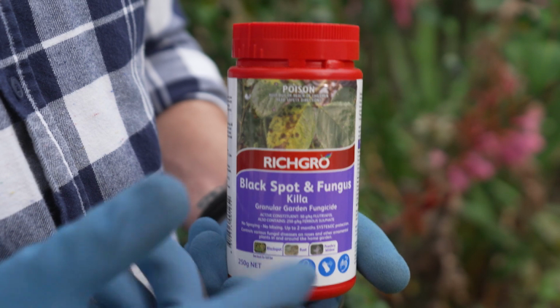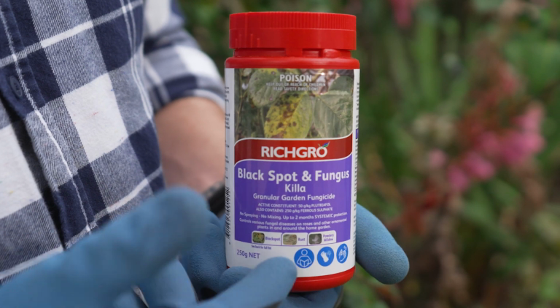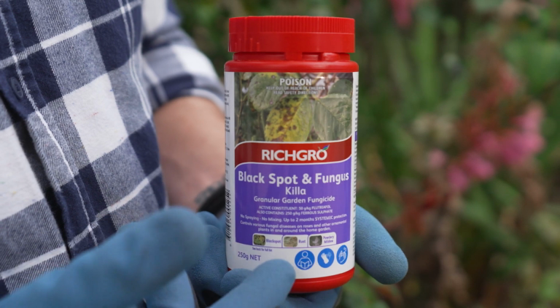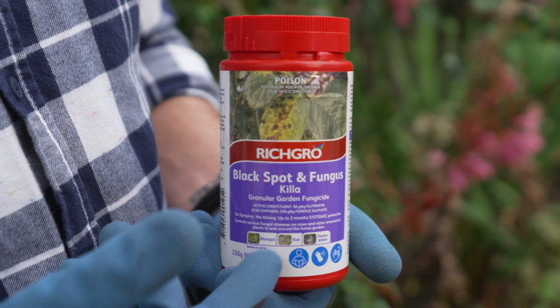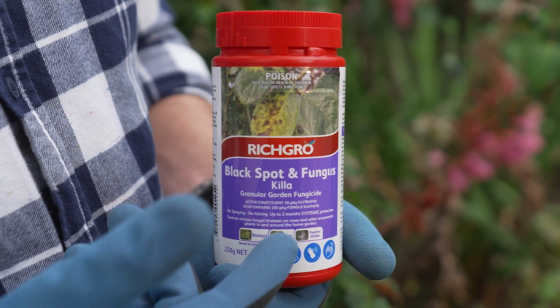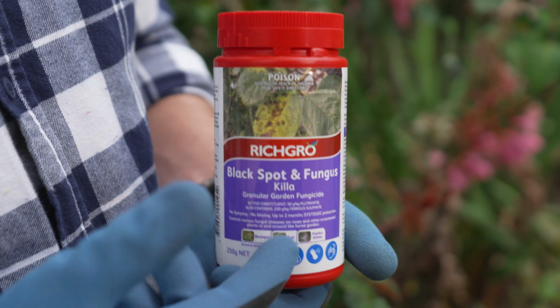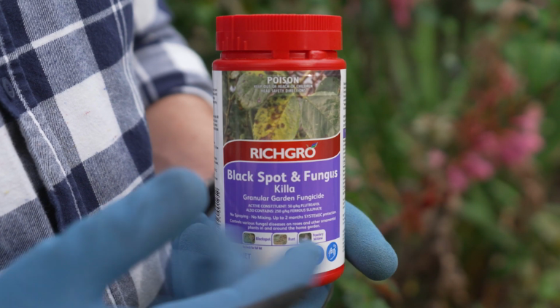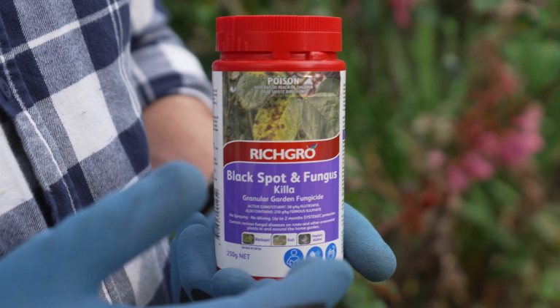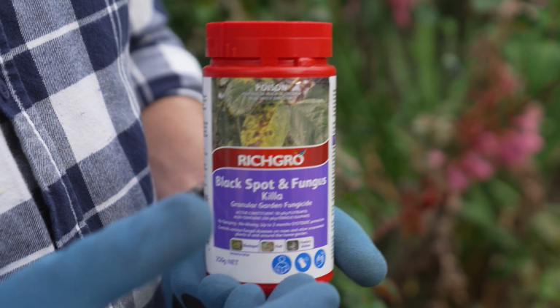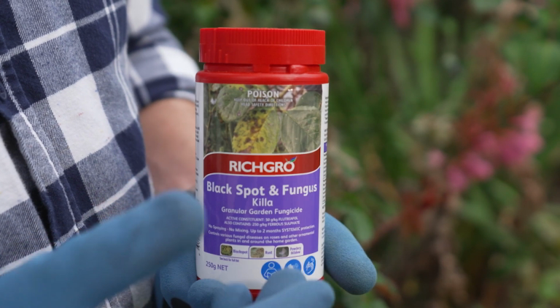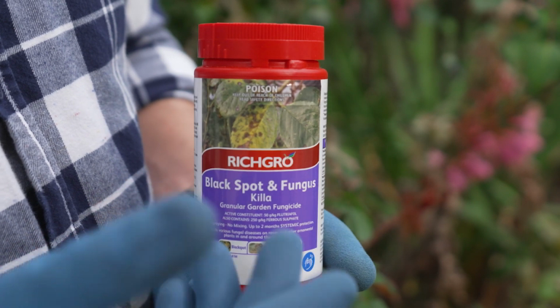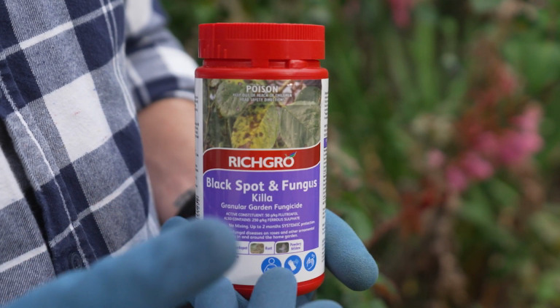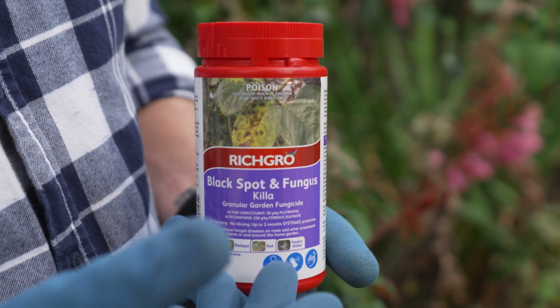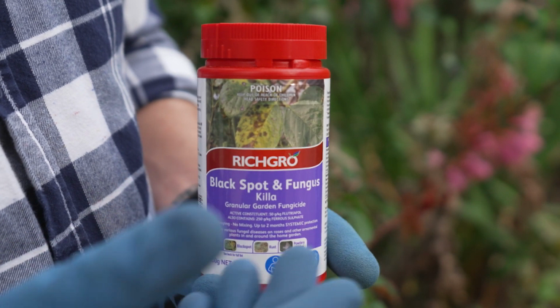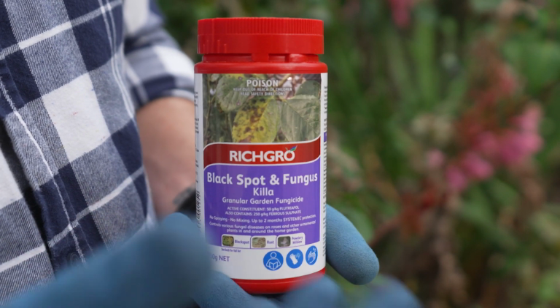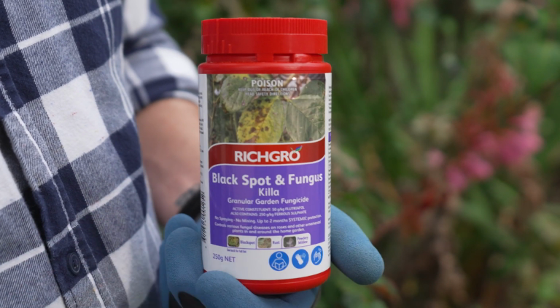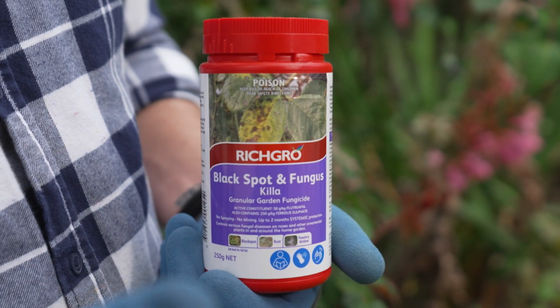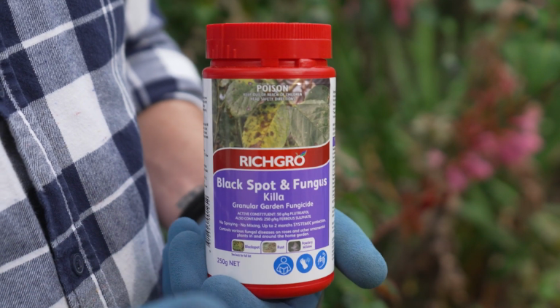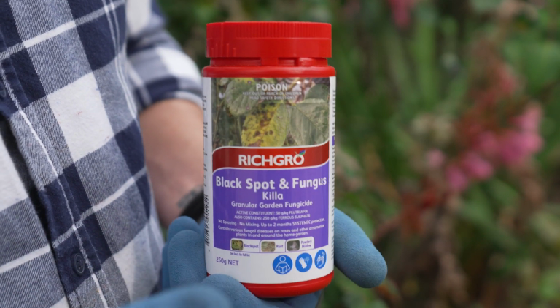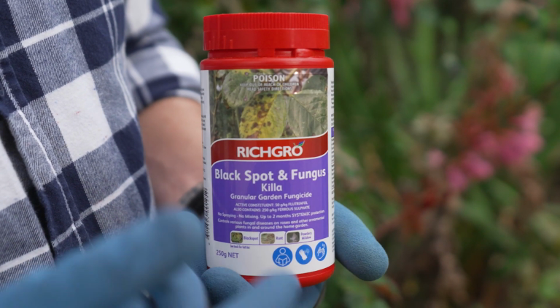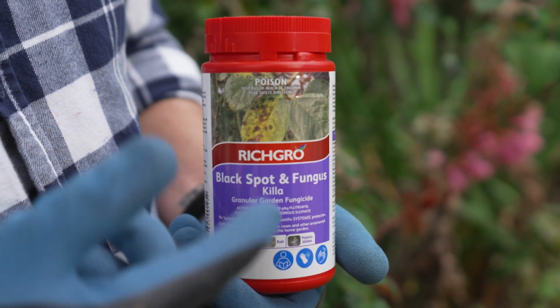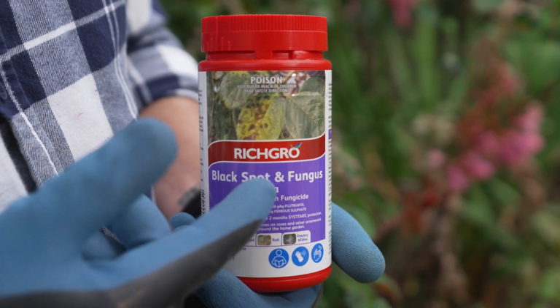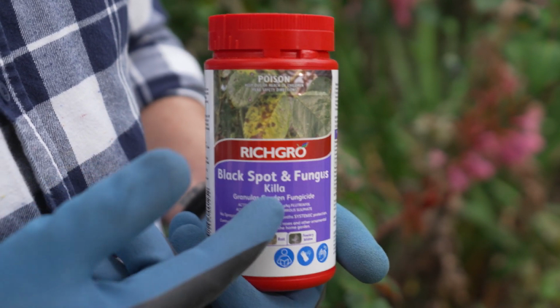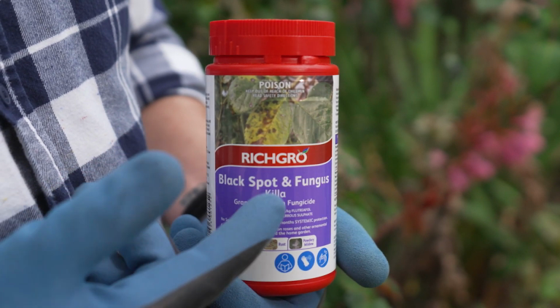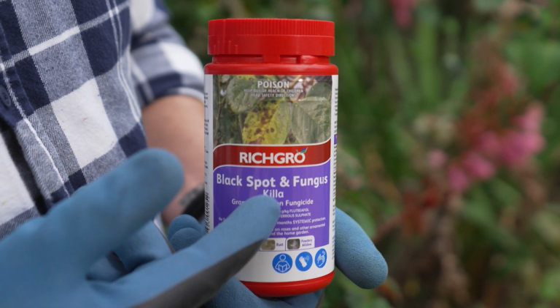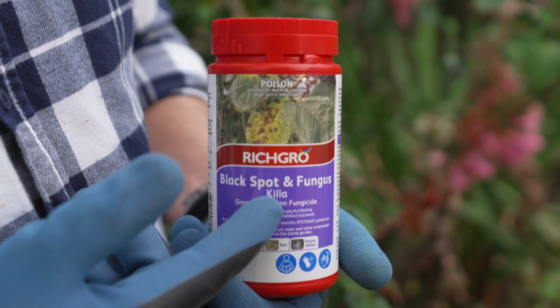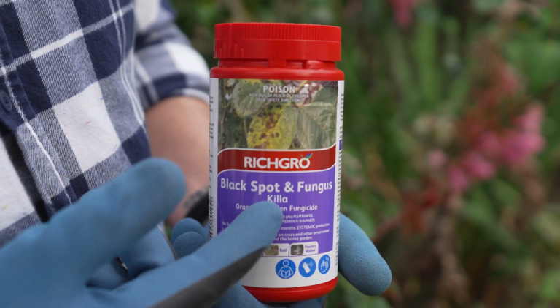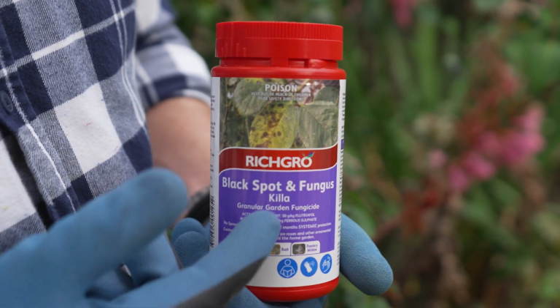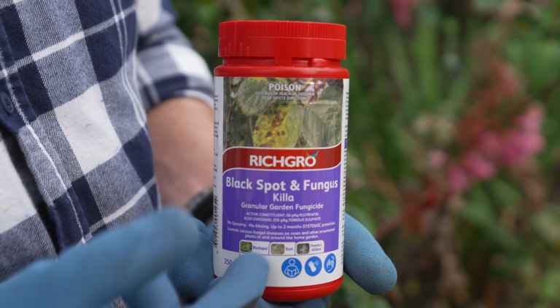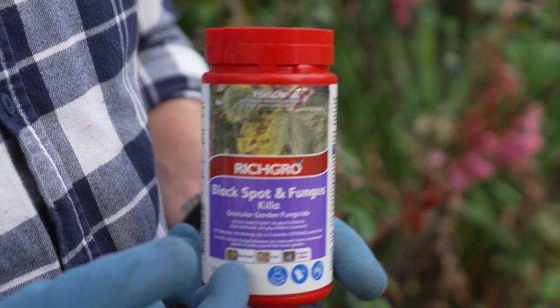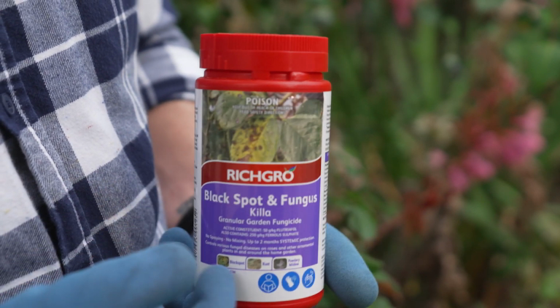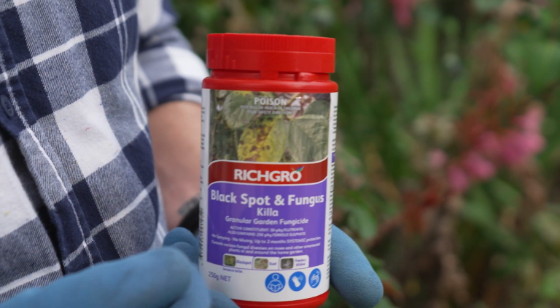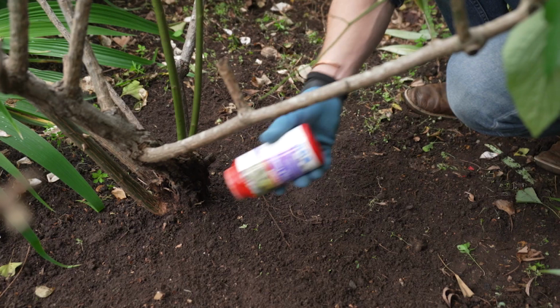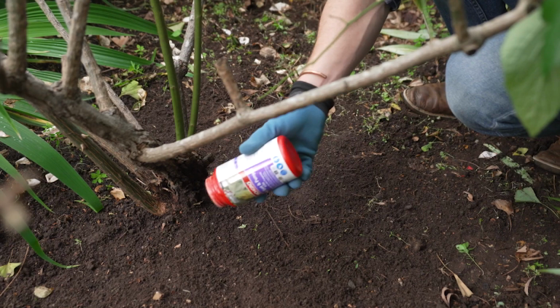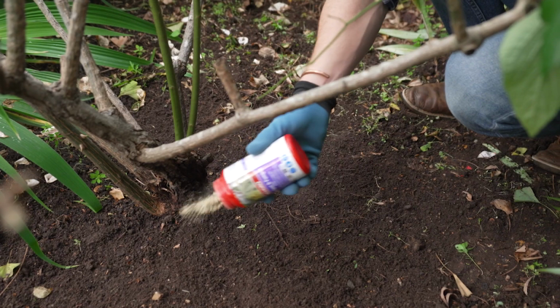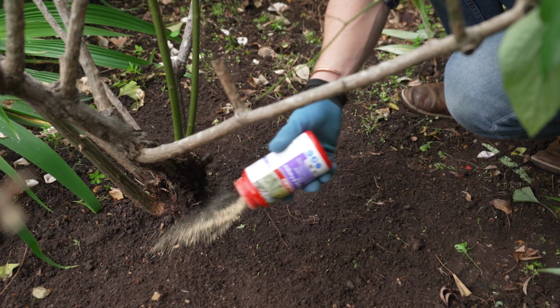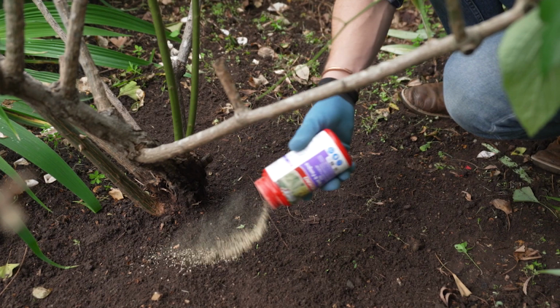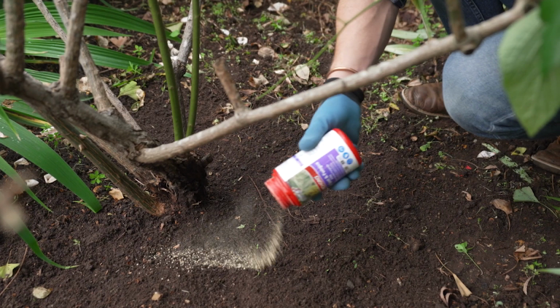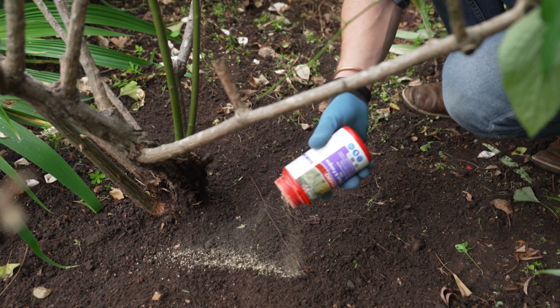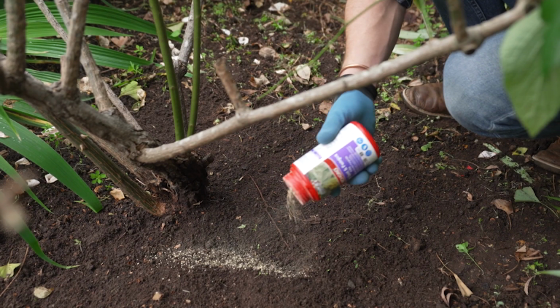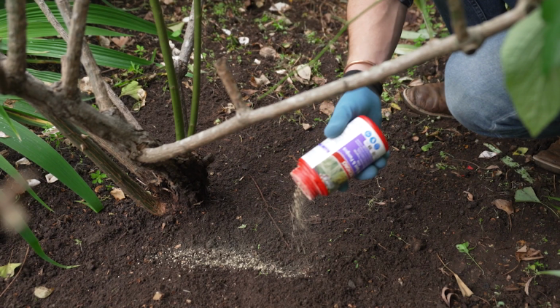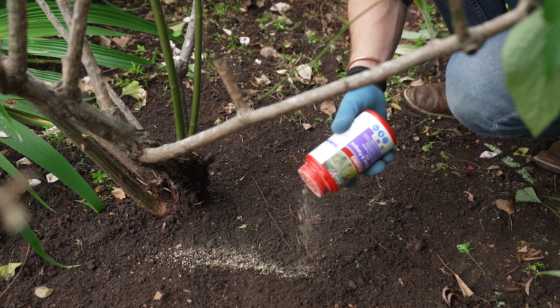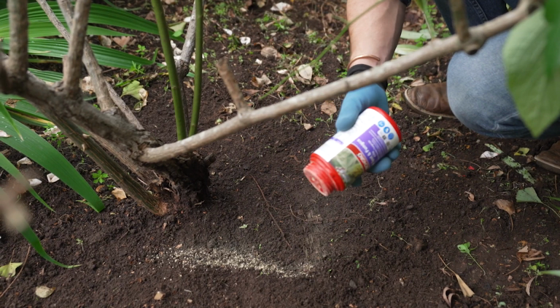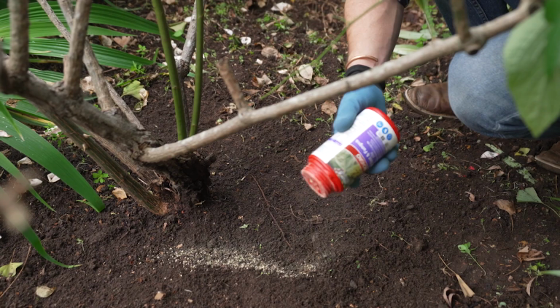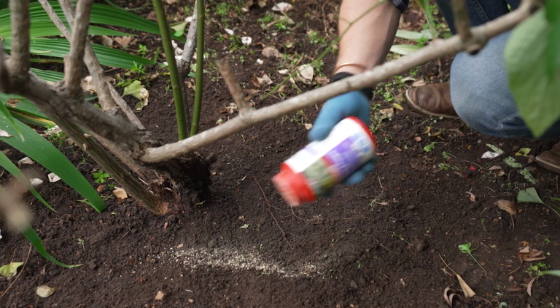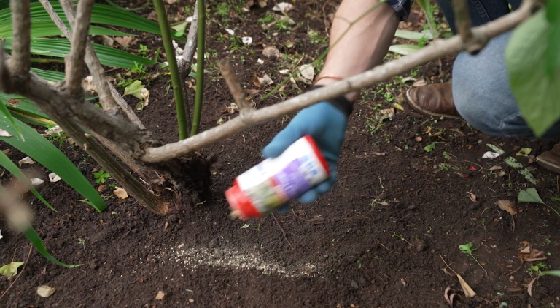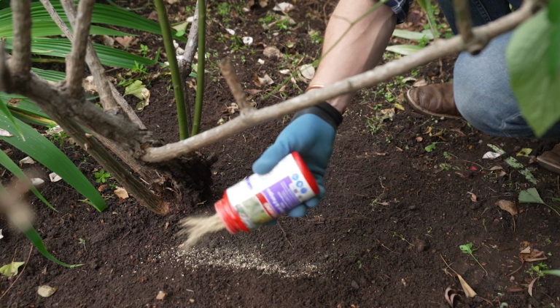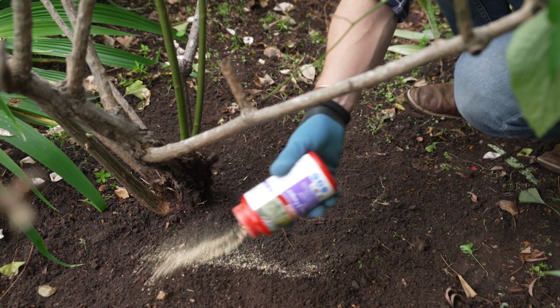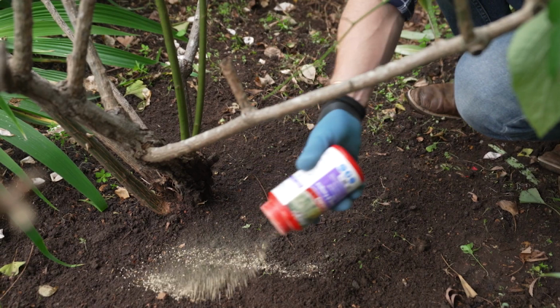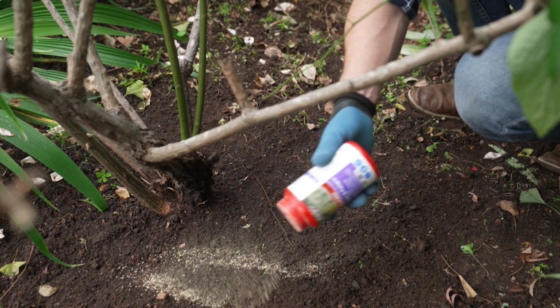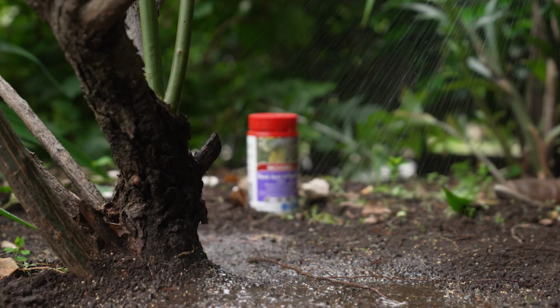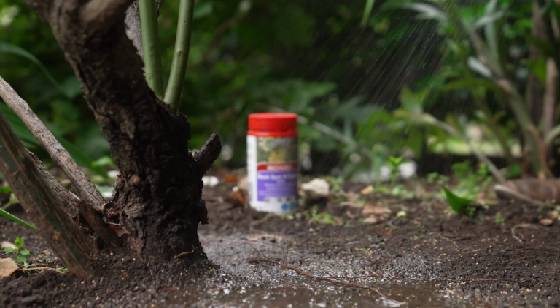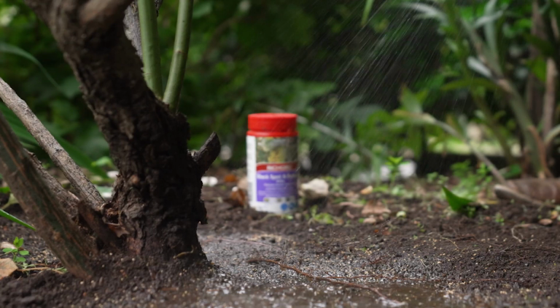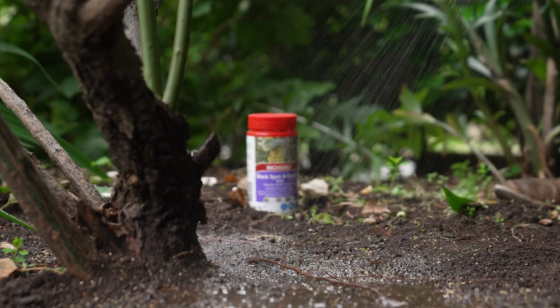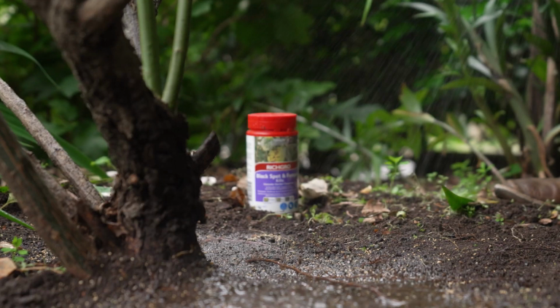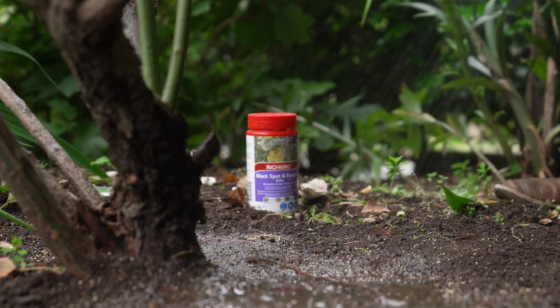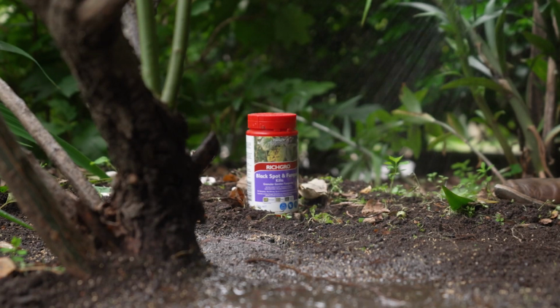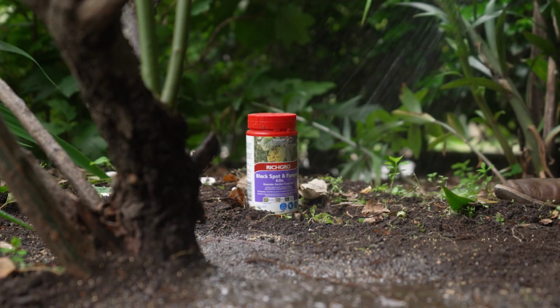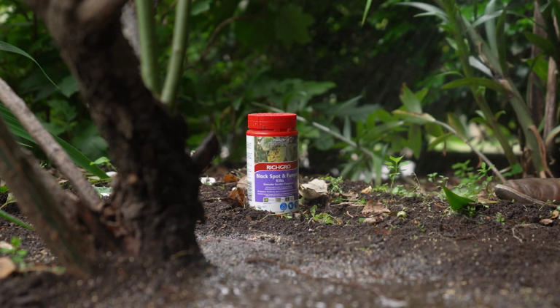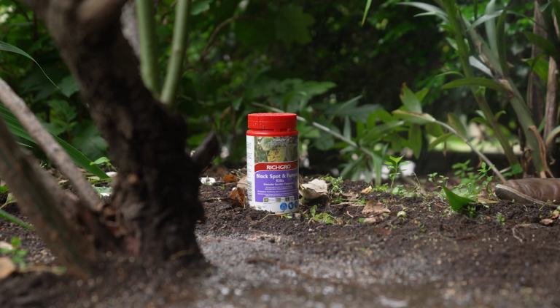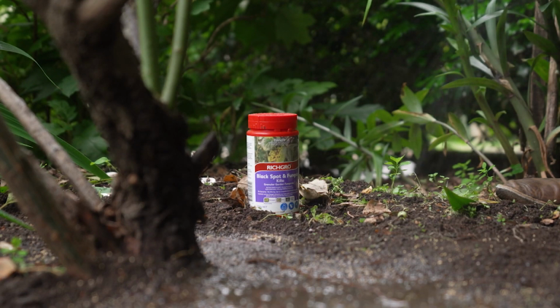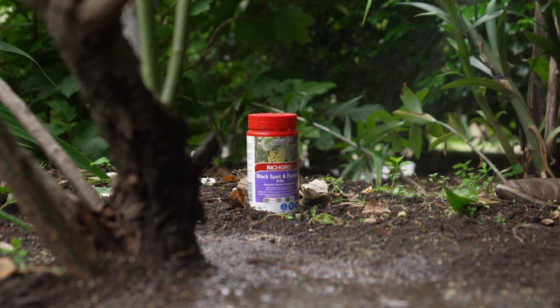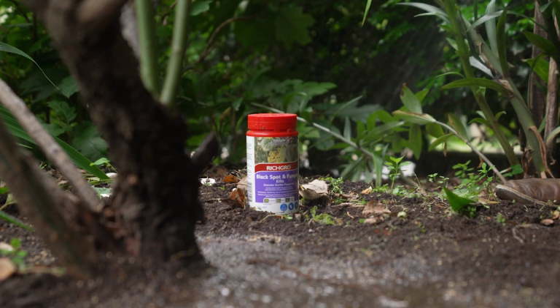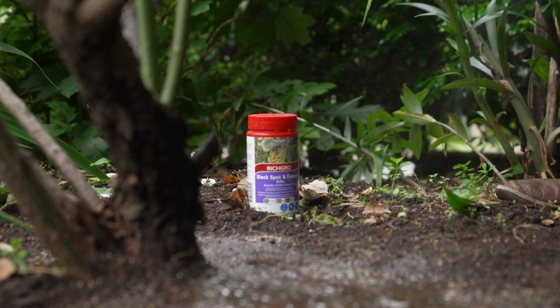With Rich Grows Black Spot and Fungus Killer, you can get on top of it. You simply sprinkle it around the base, water it in, and it's absorbed by the plant.